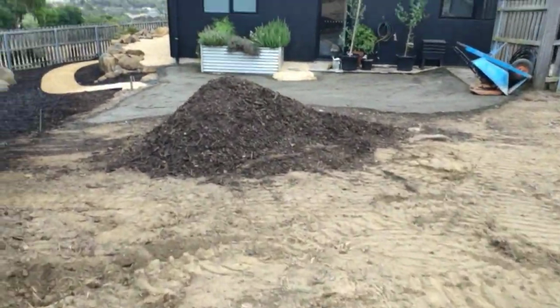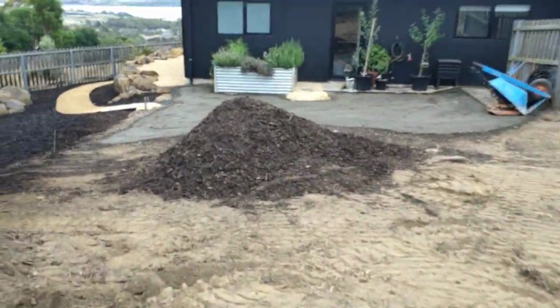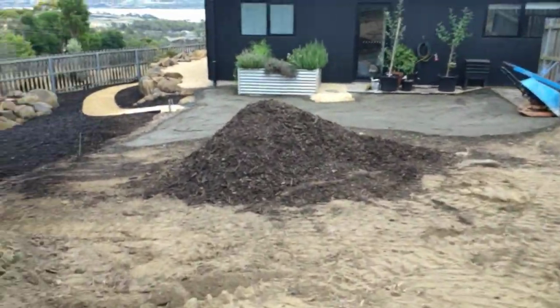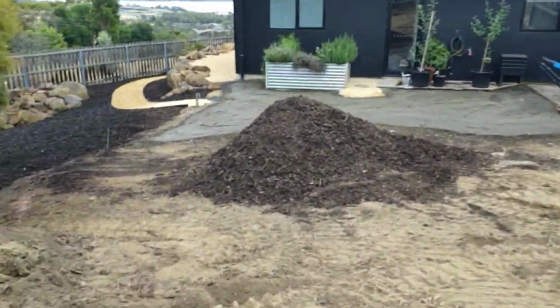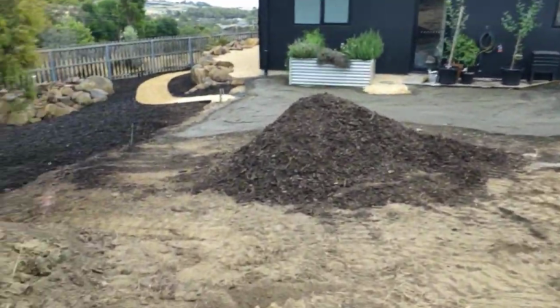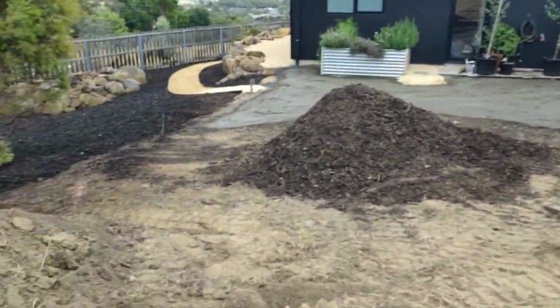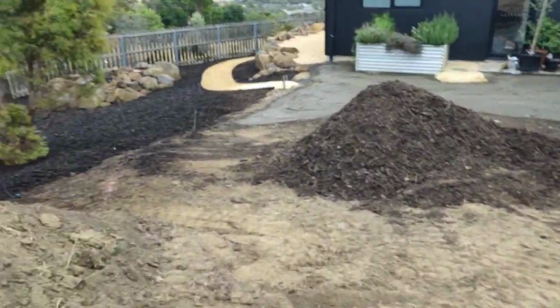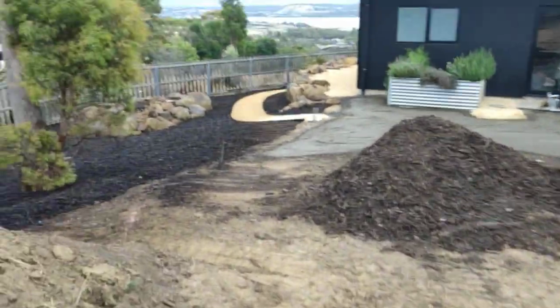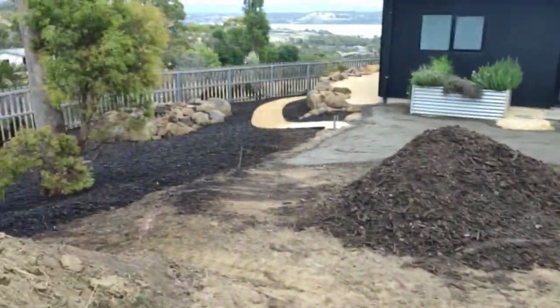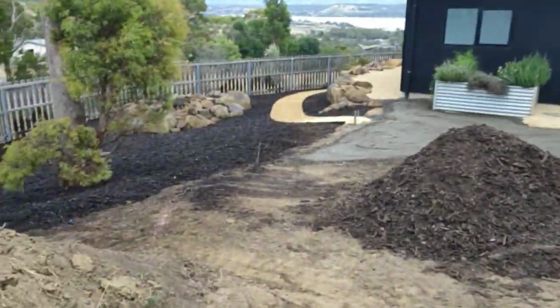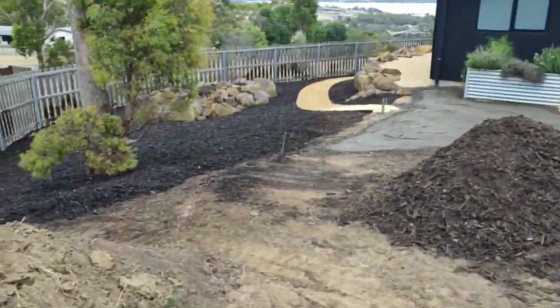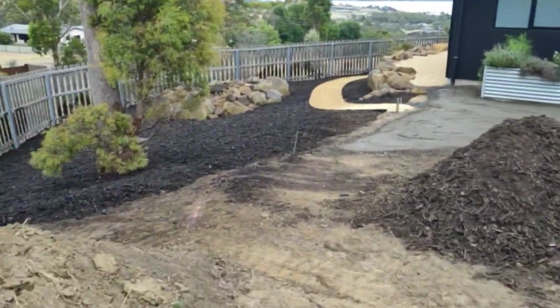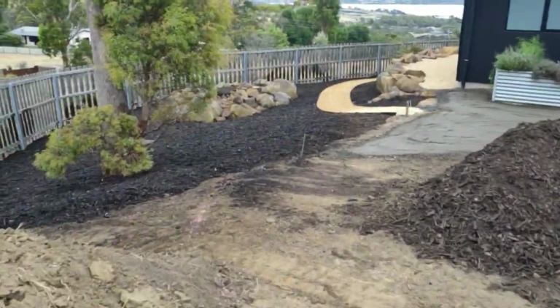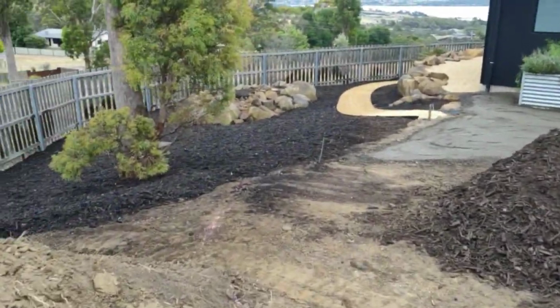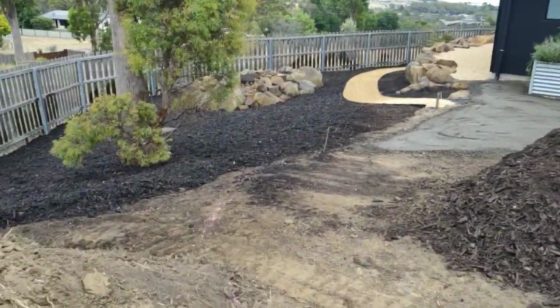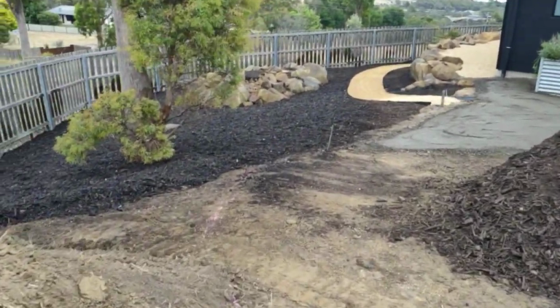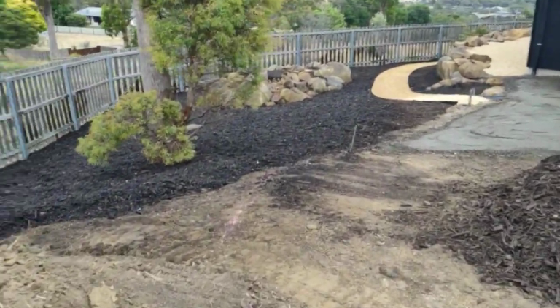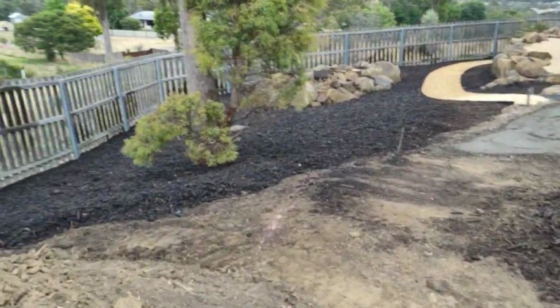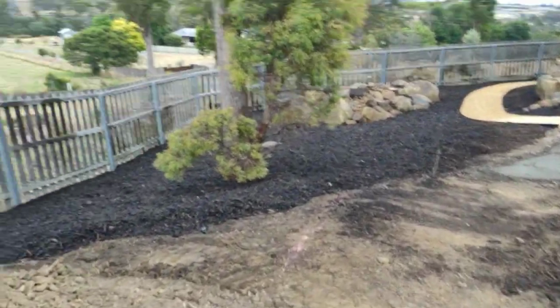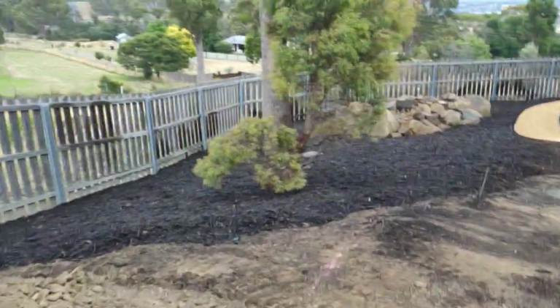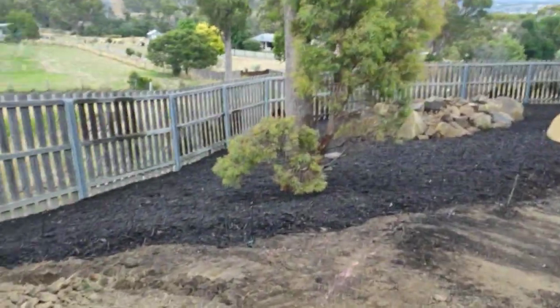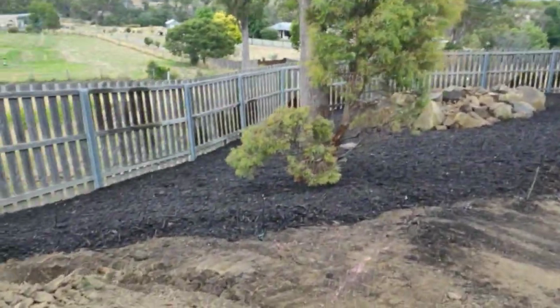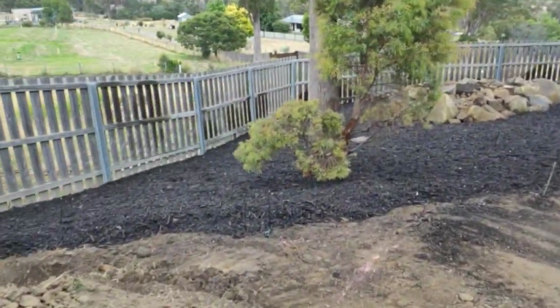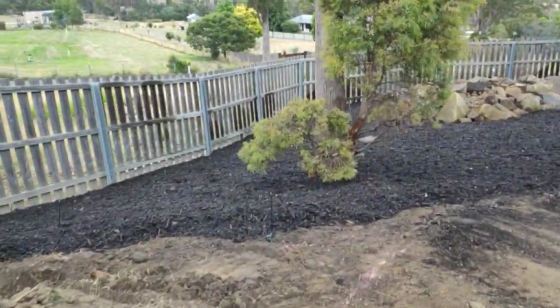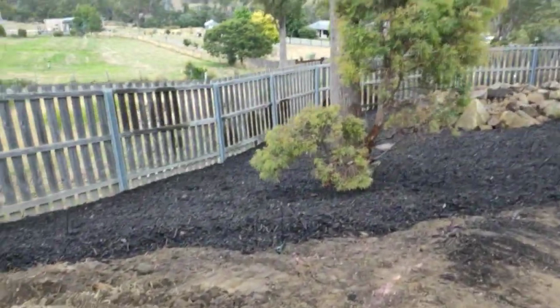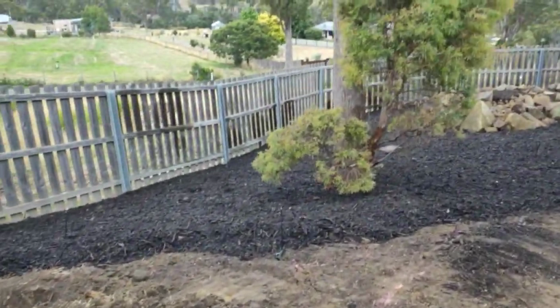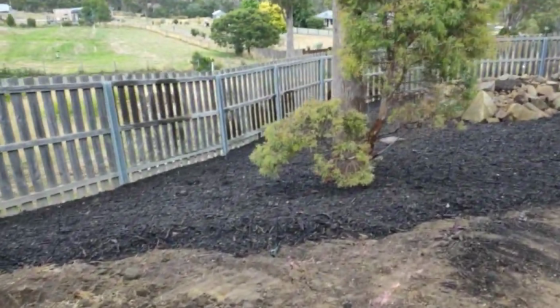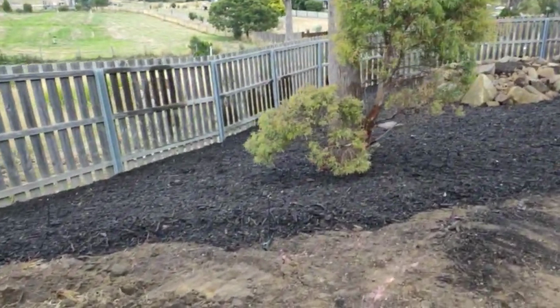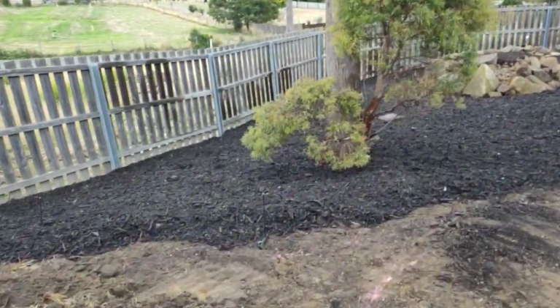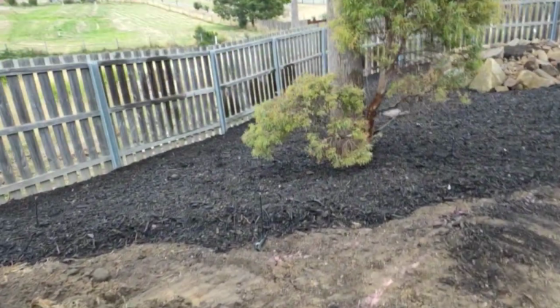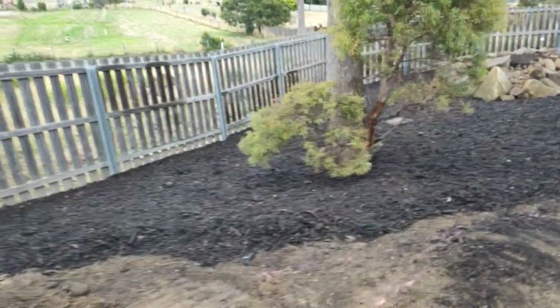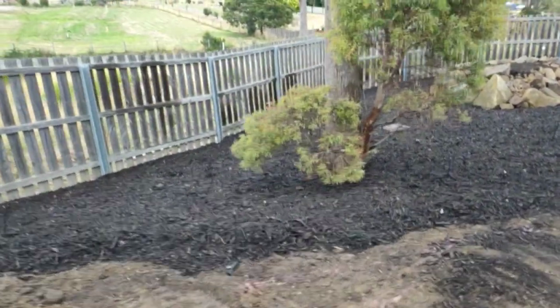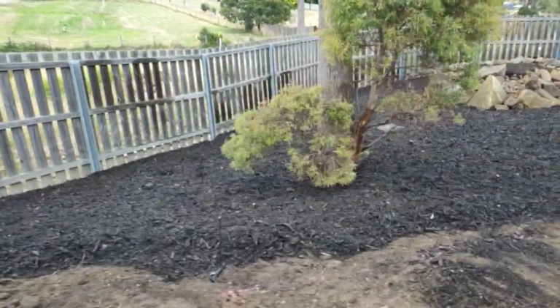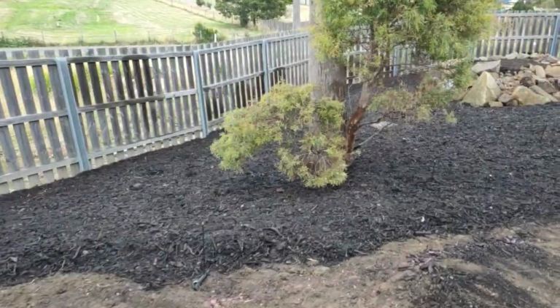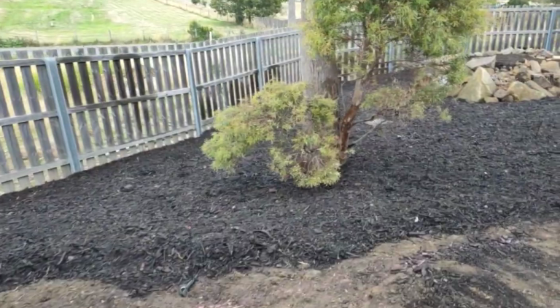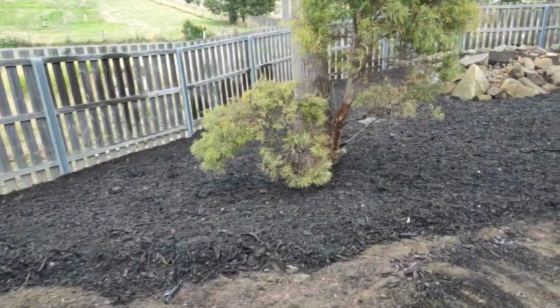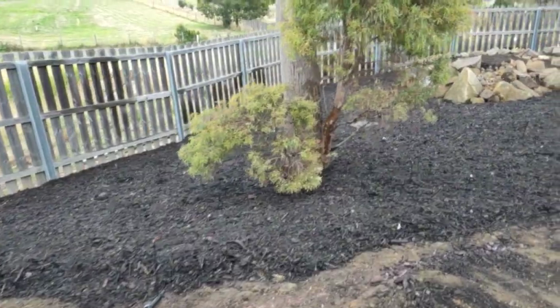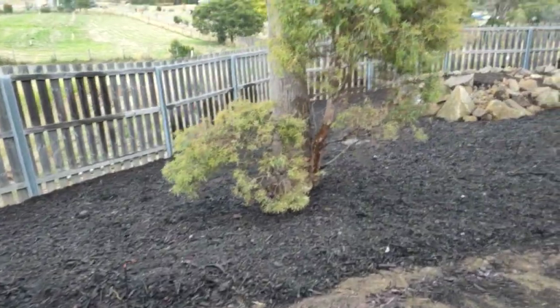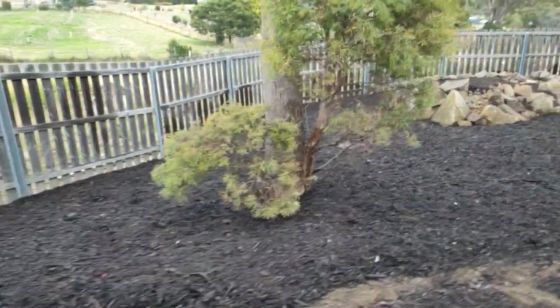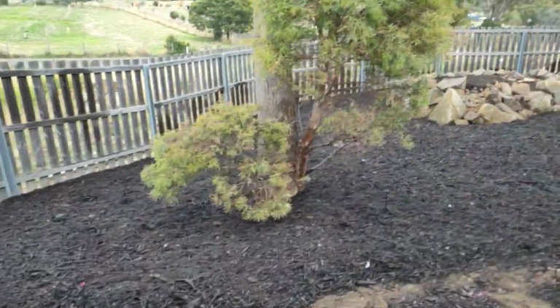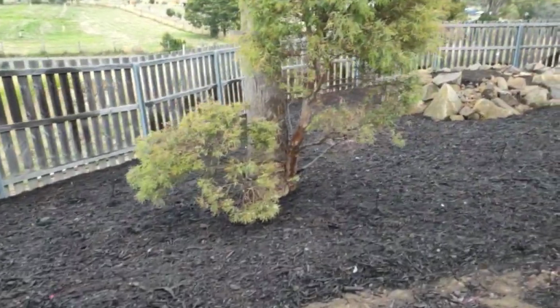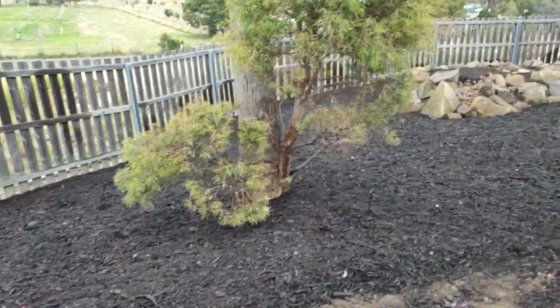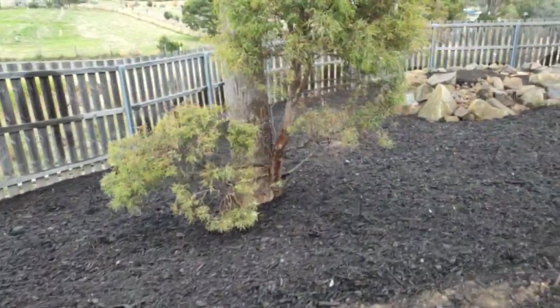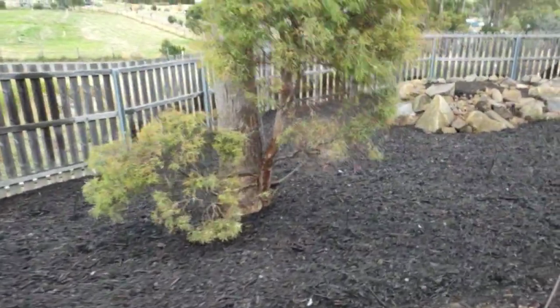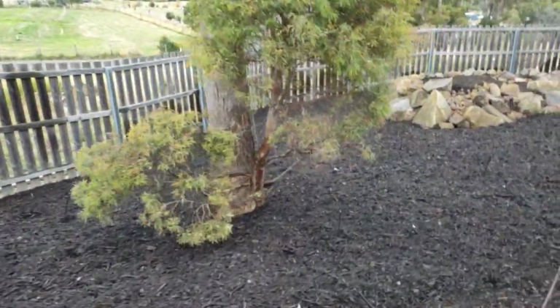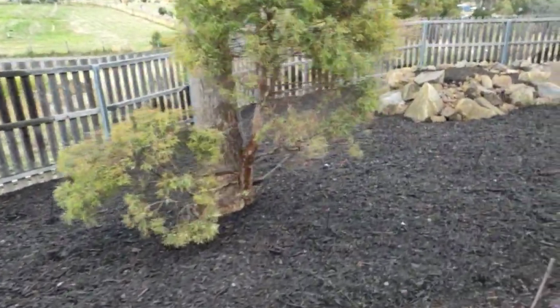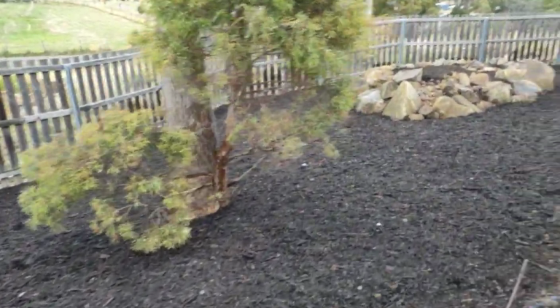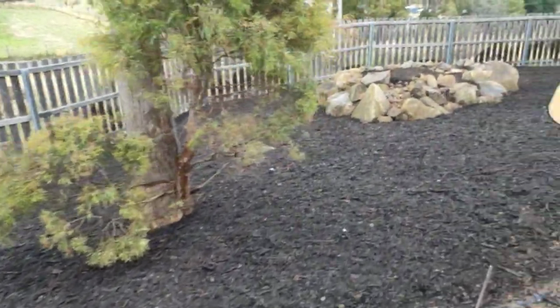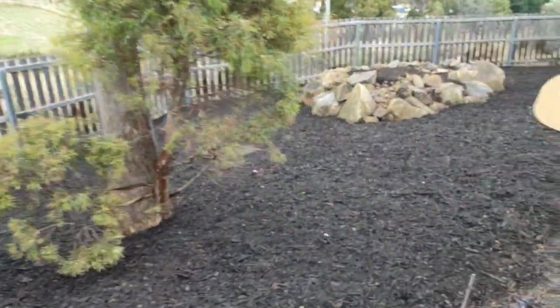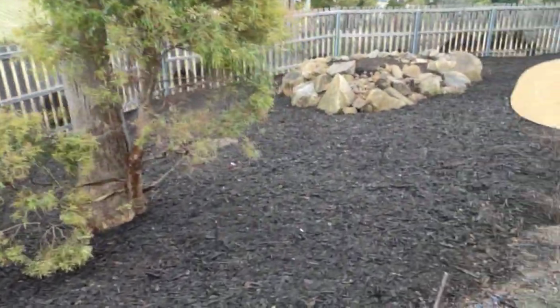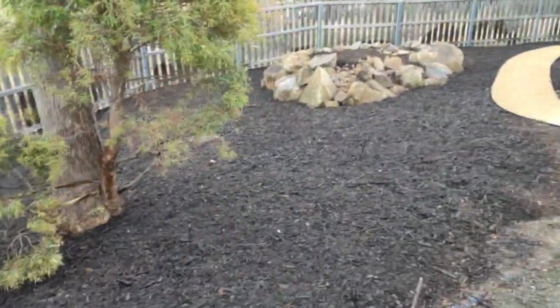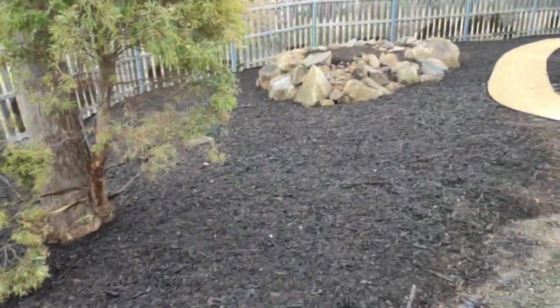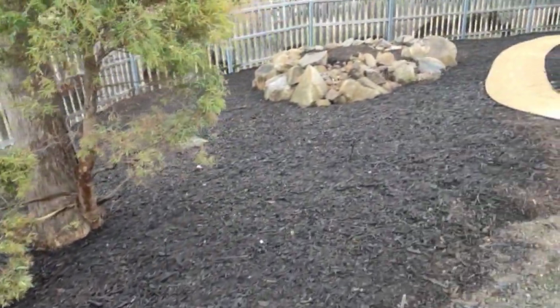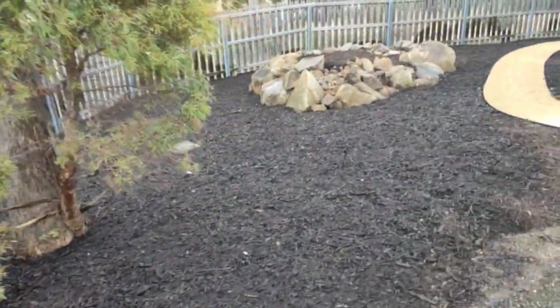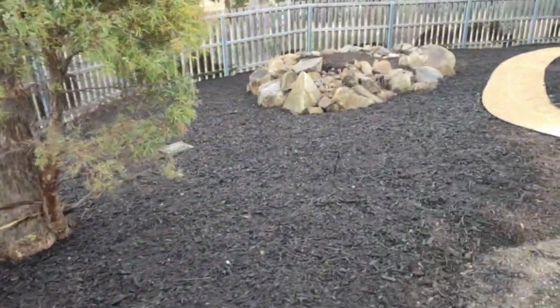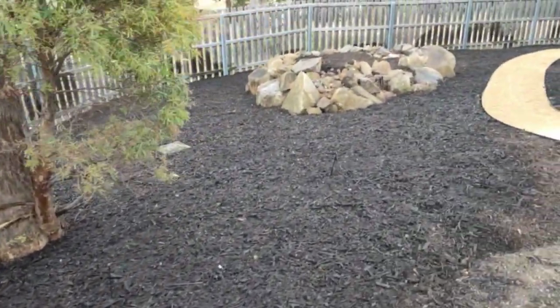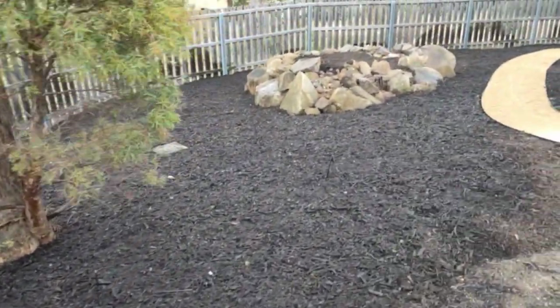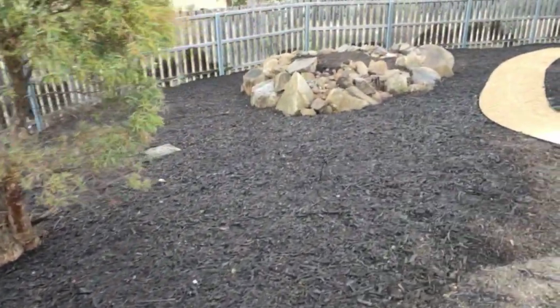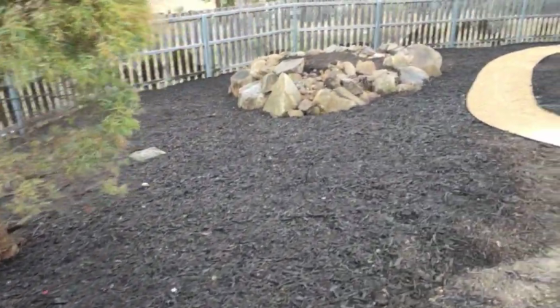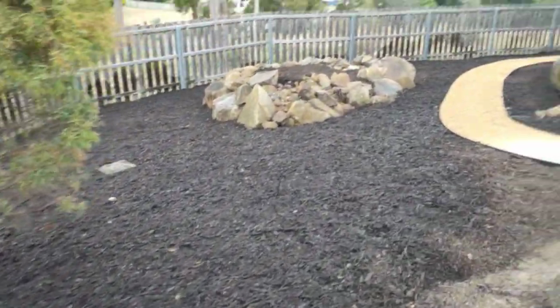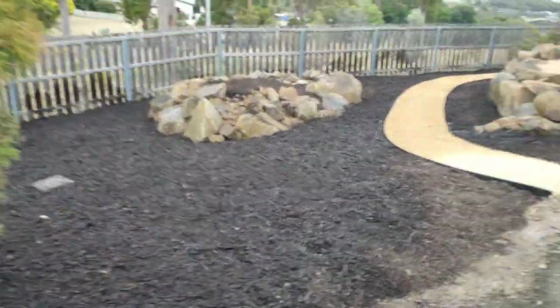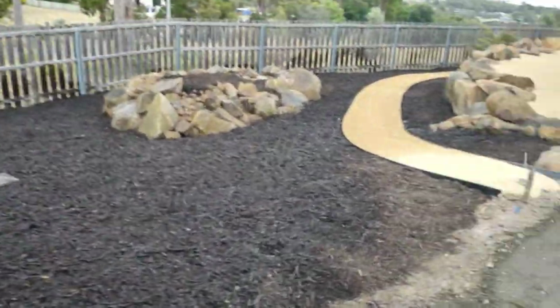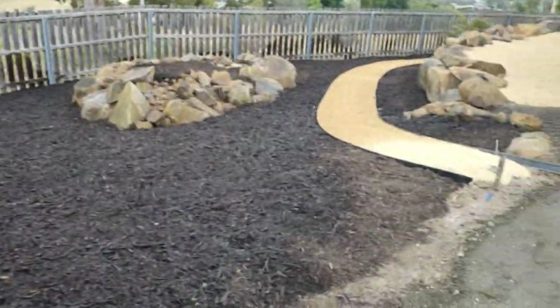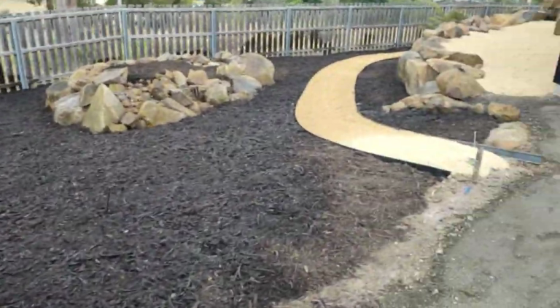So we're fully irrigating this garden bed. As you can see, the irrigation's just been going and we've got some really good coverage there, which is great.